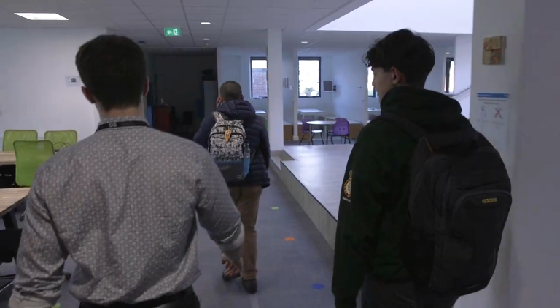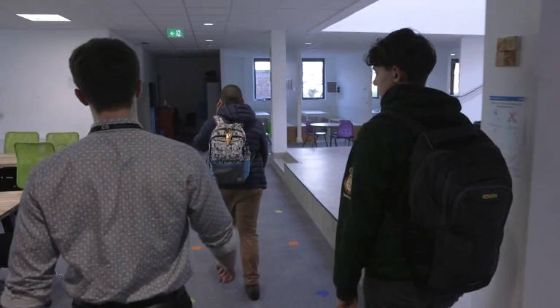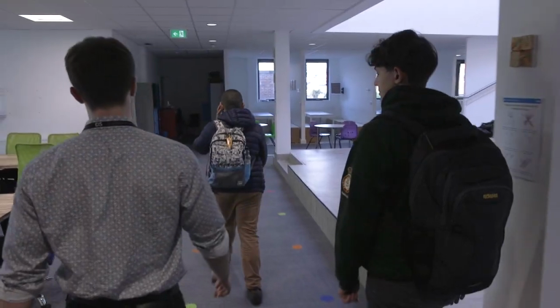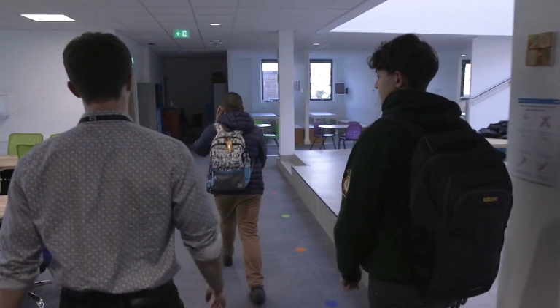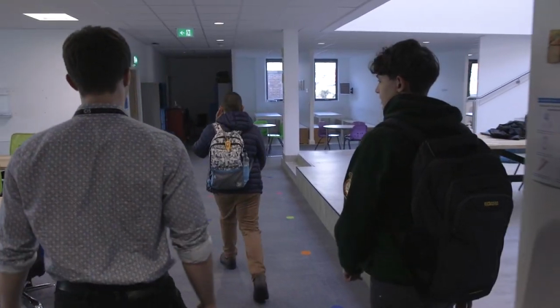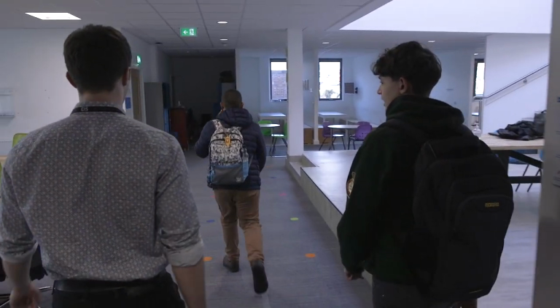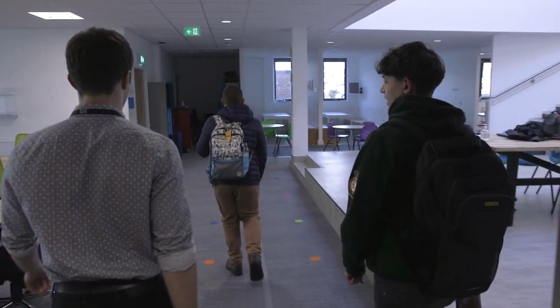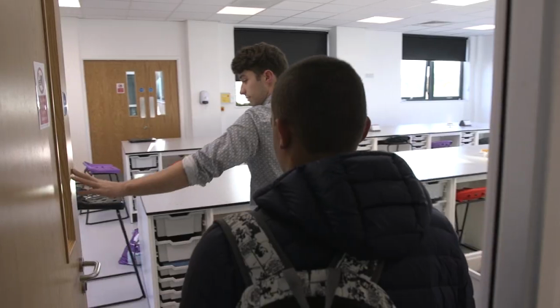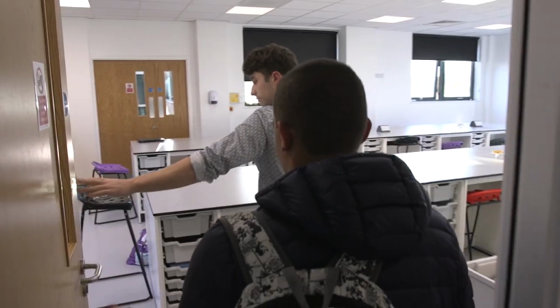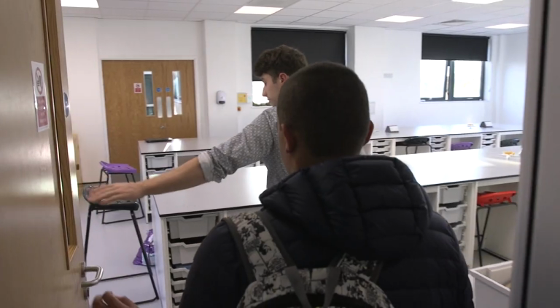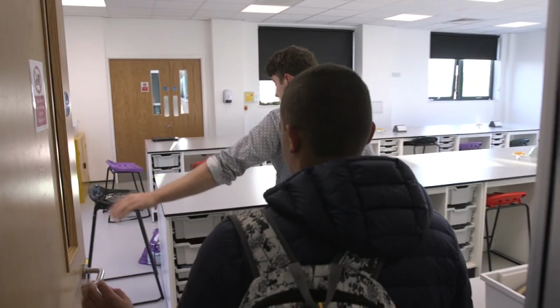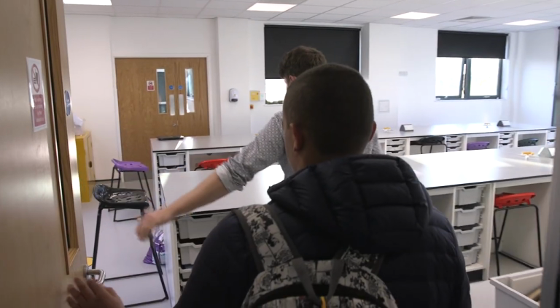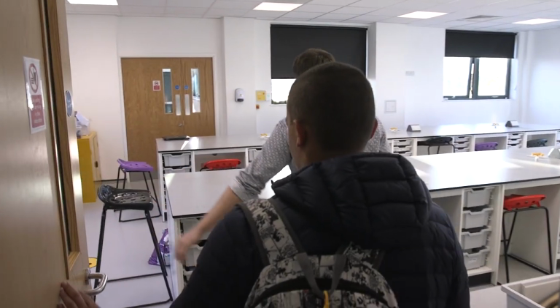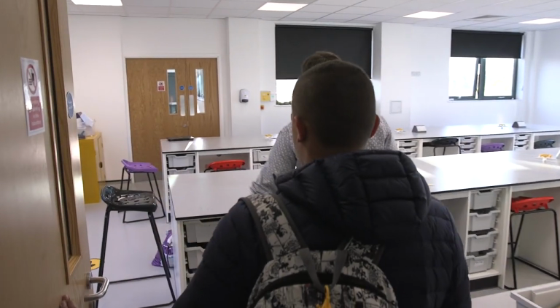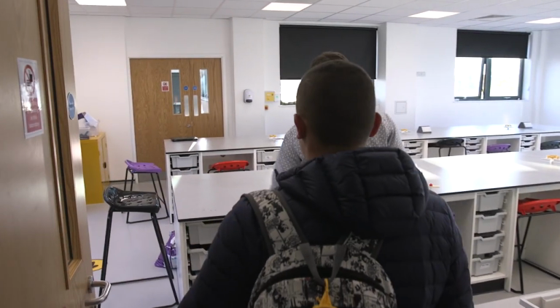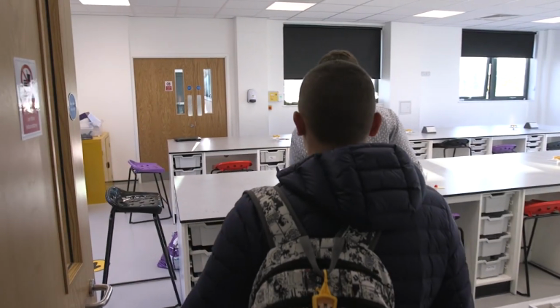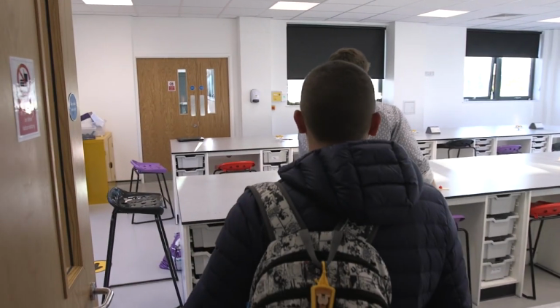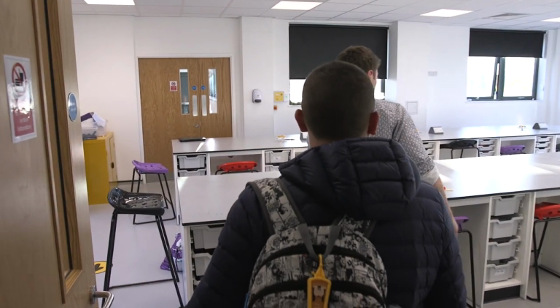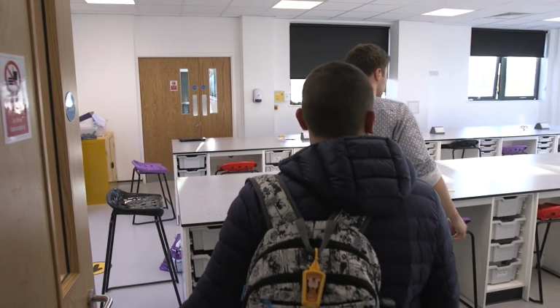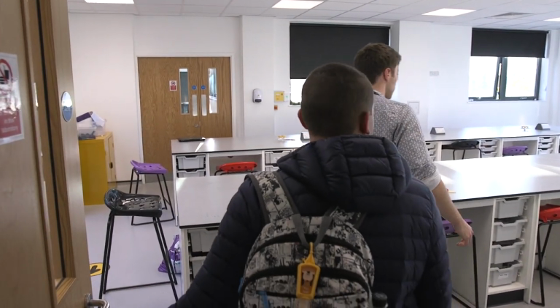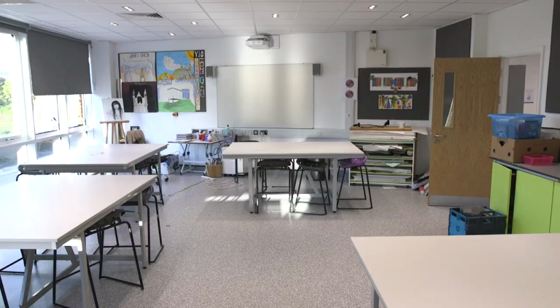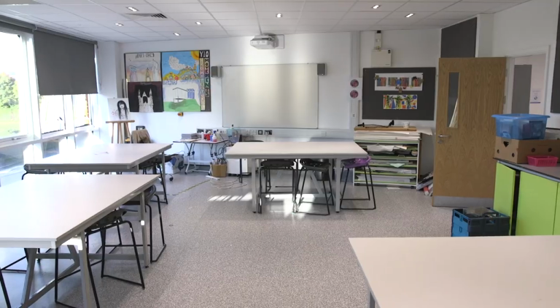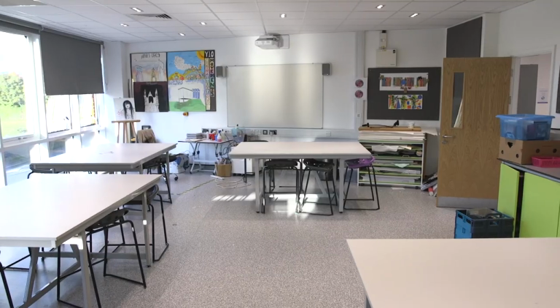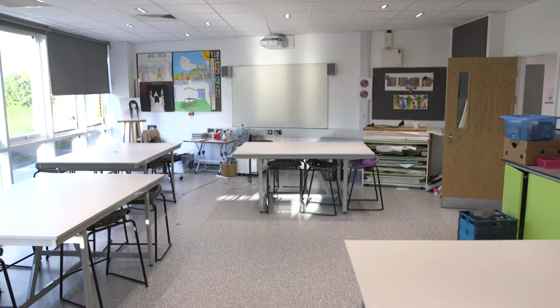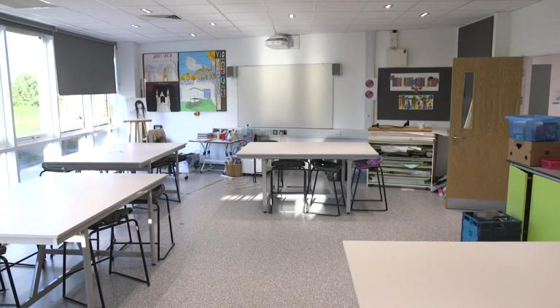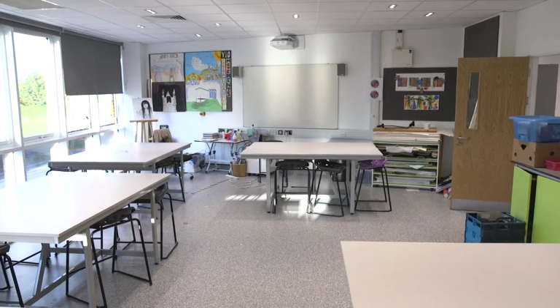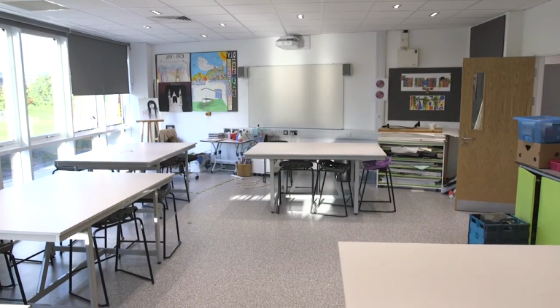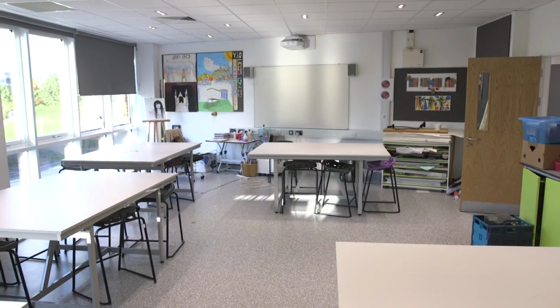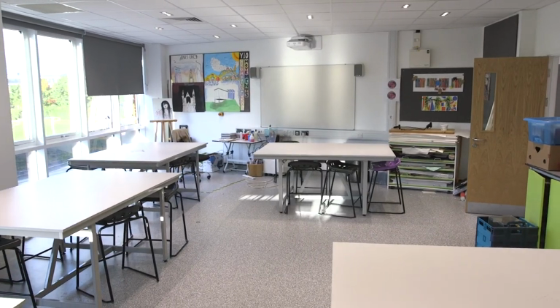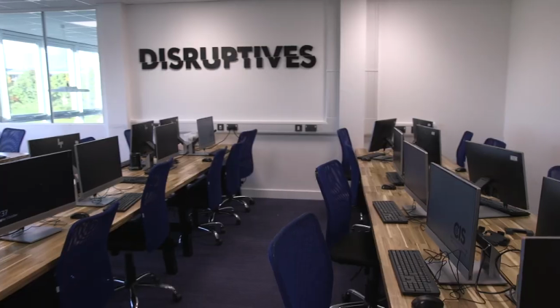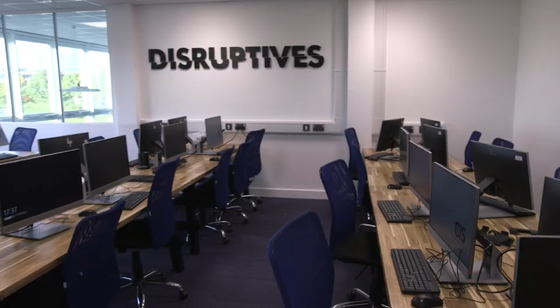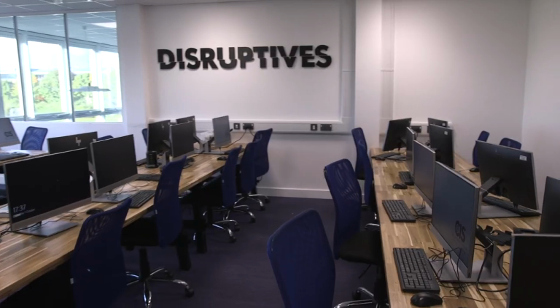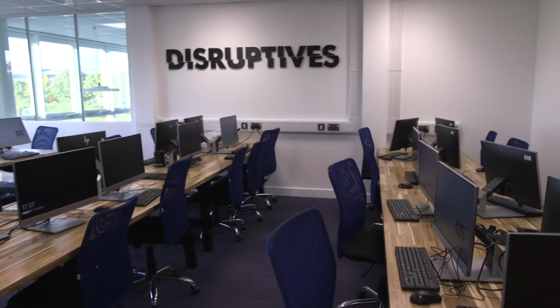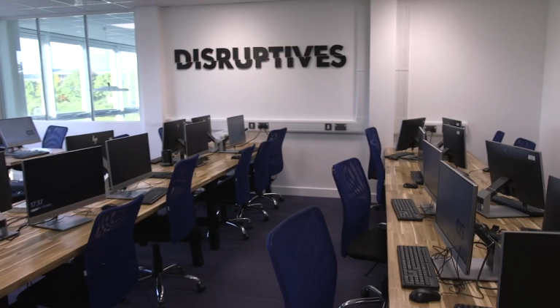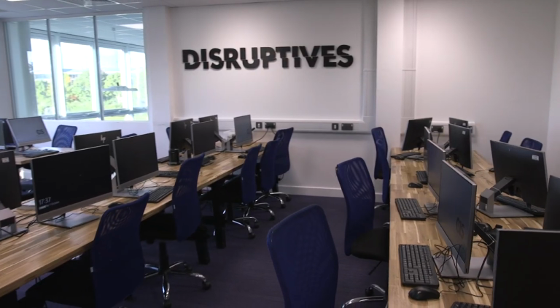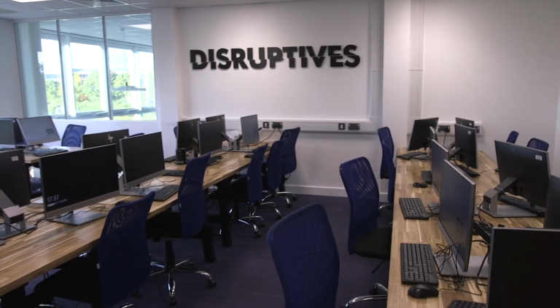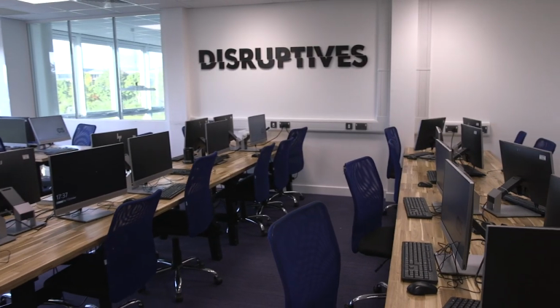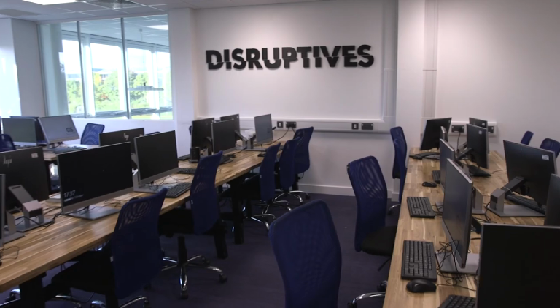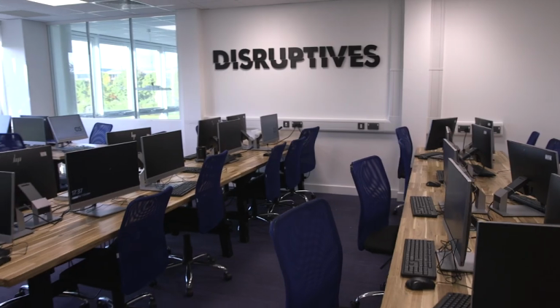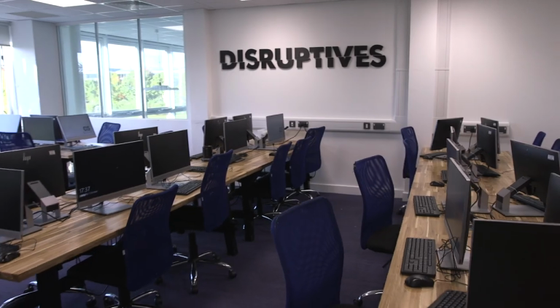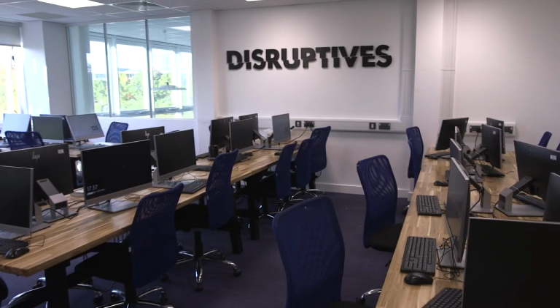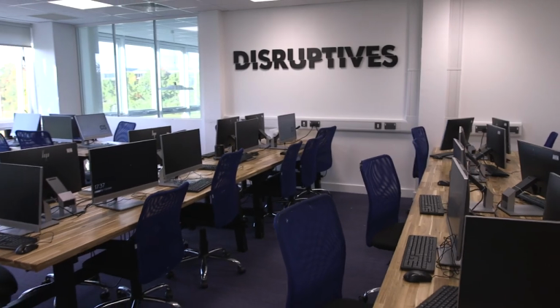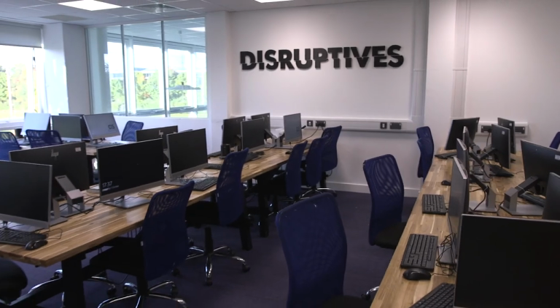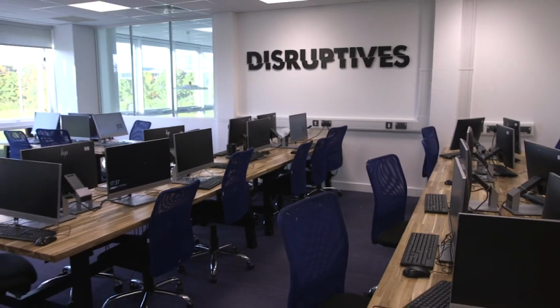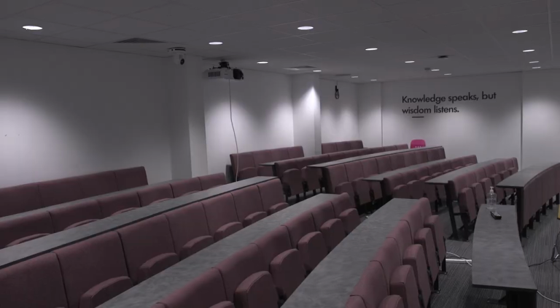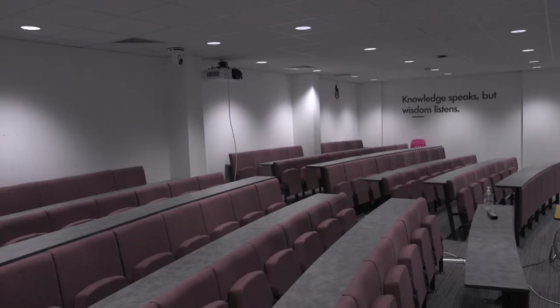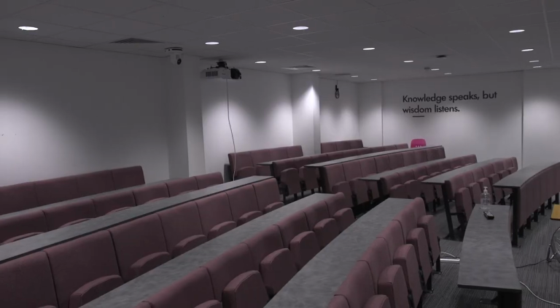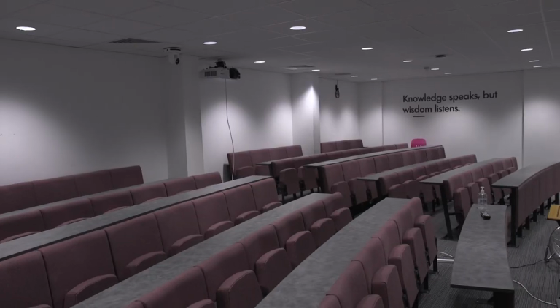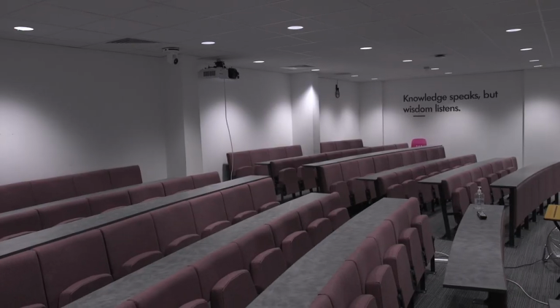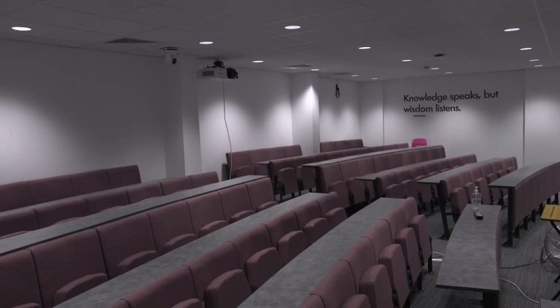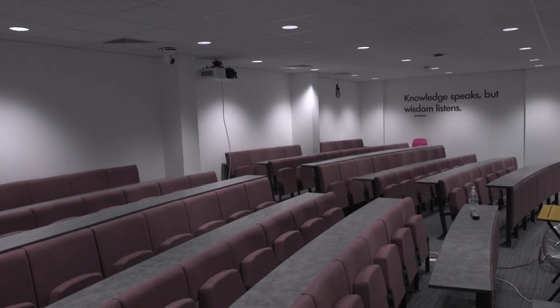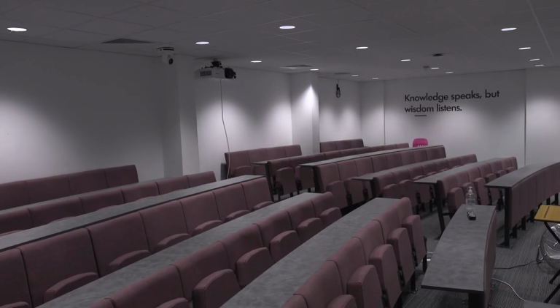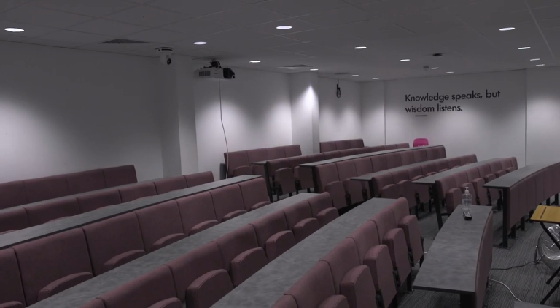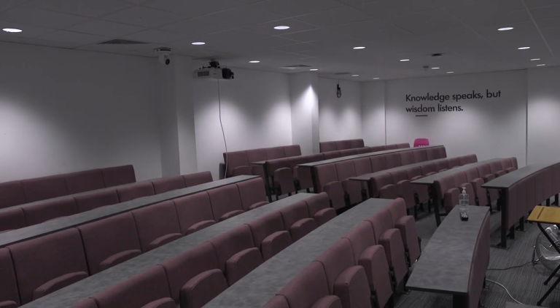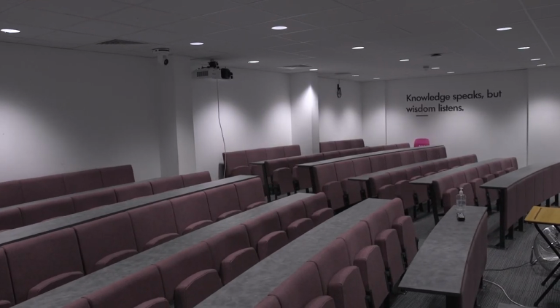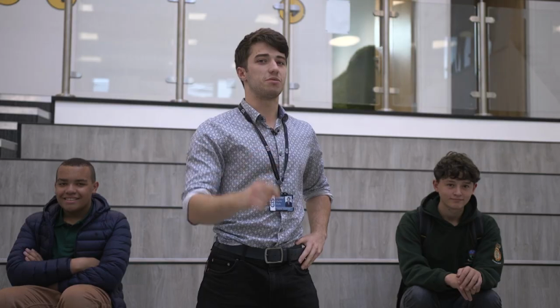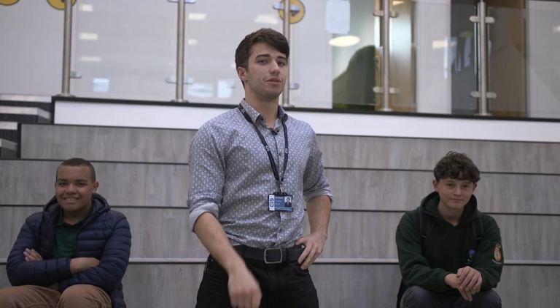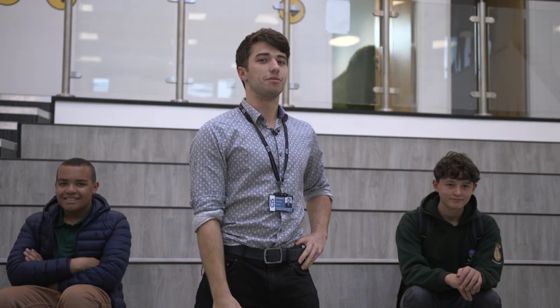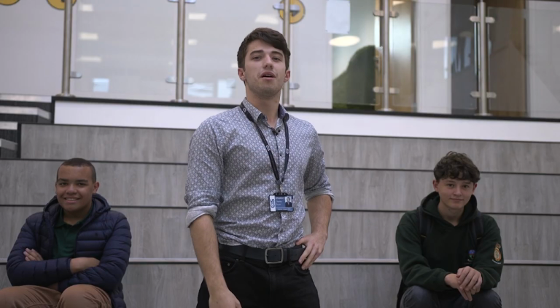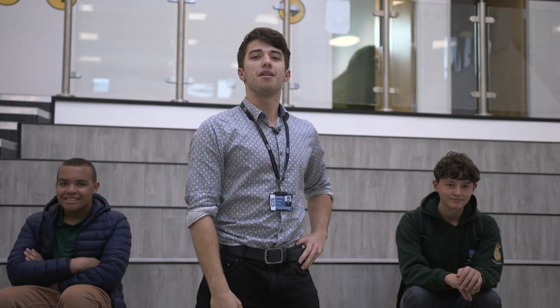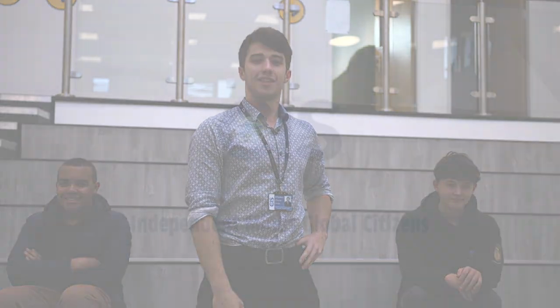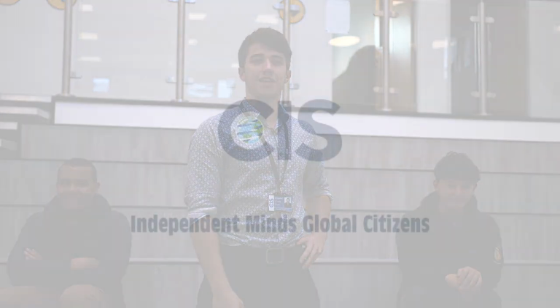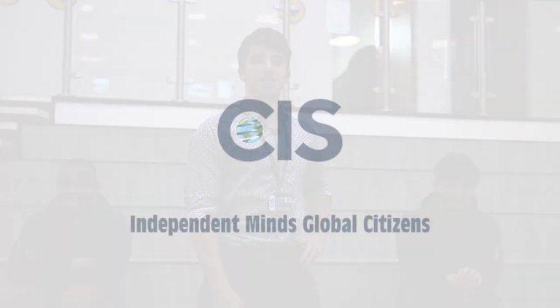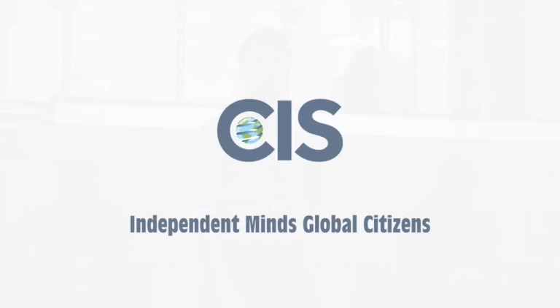That concludes our tour at CIS. There is plenty of information on our website, and if you want further information, book a meeting with our principal. Thank you.